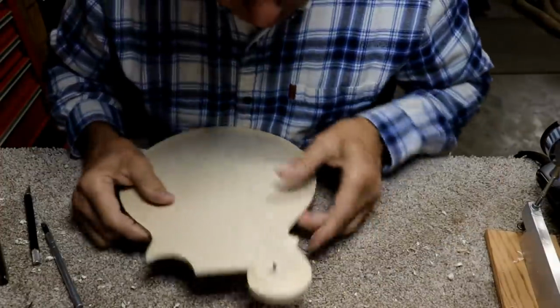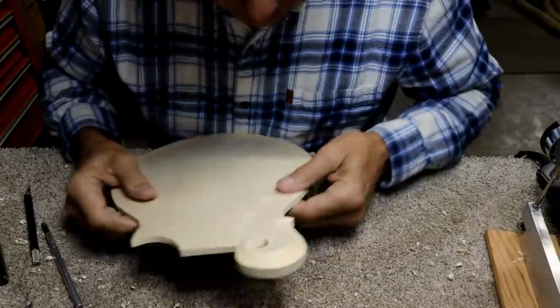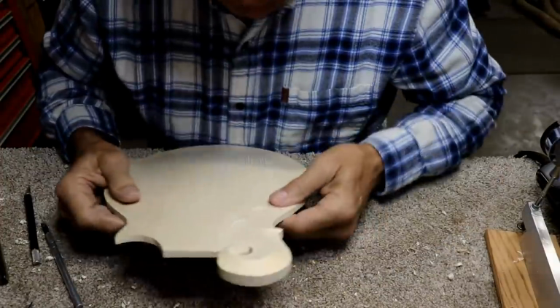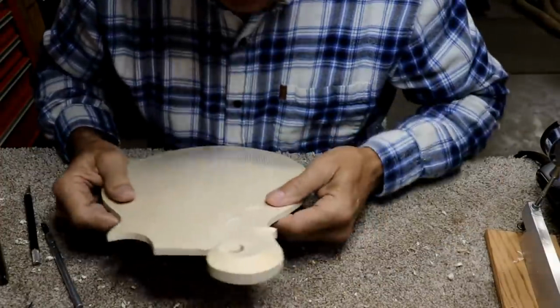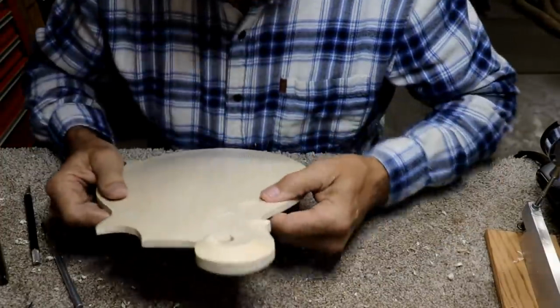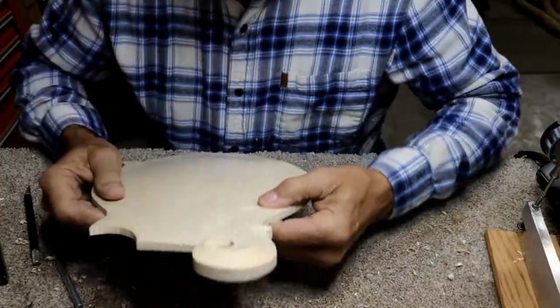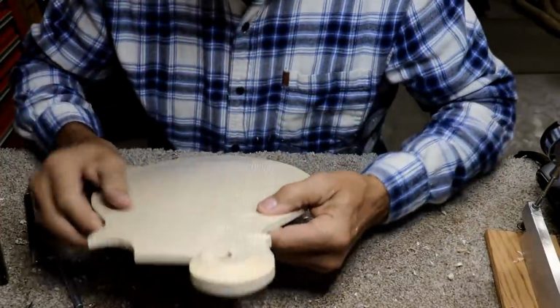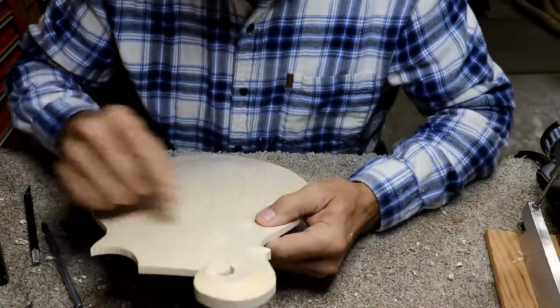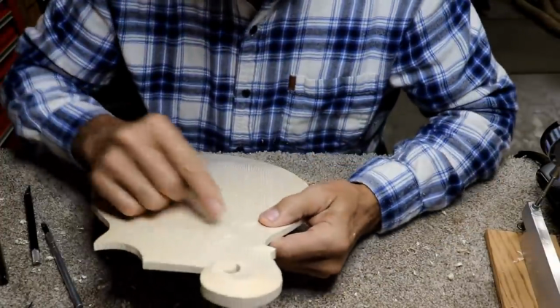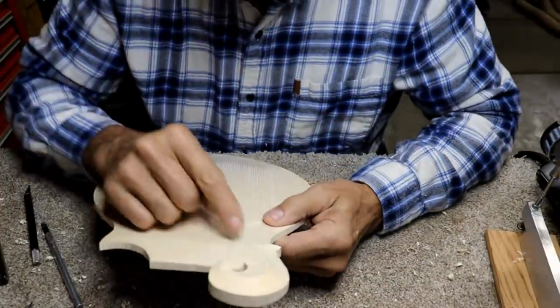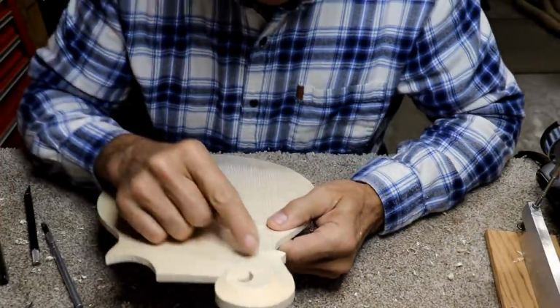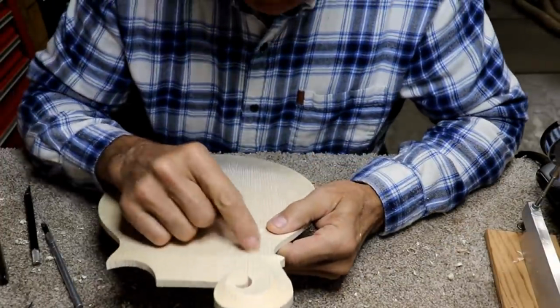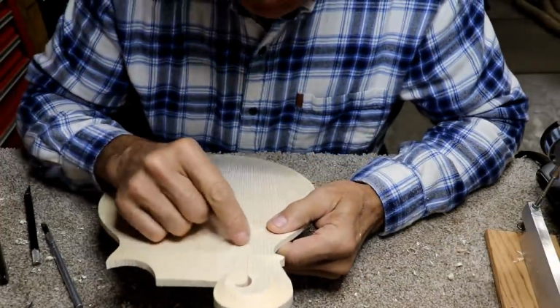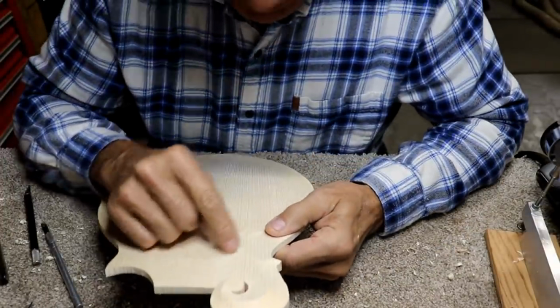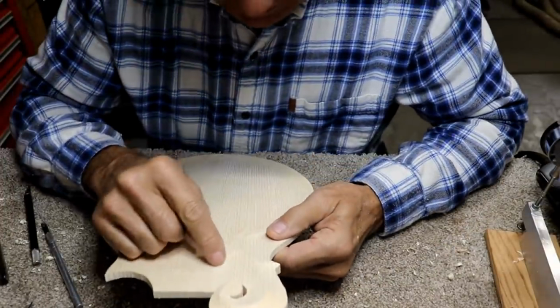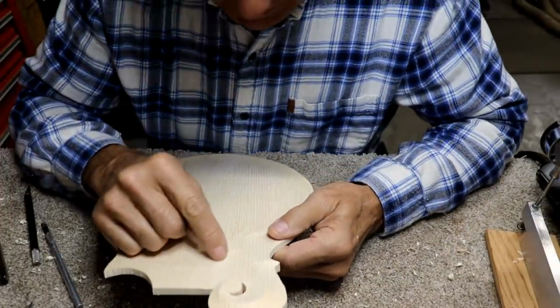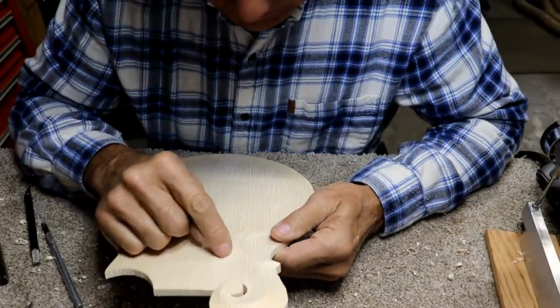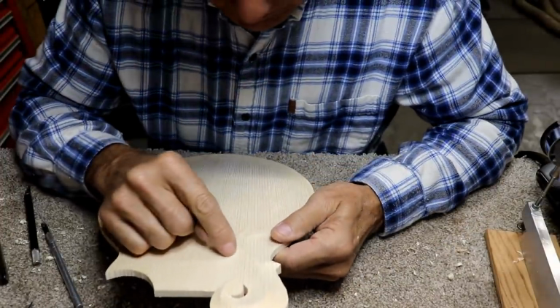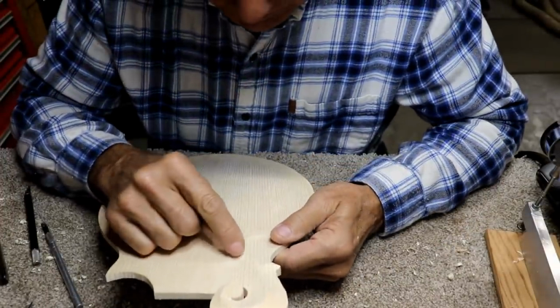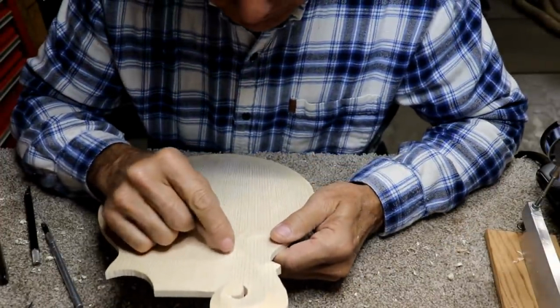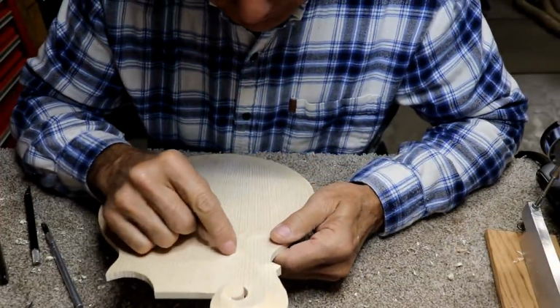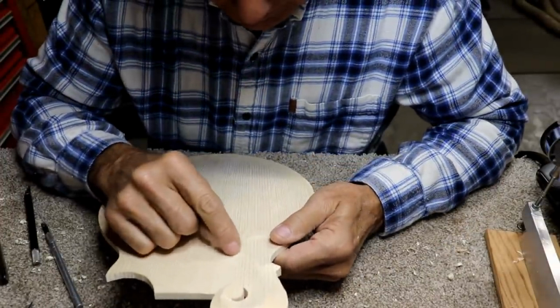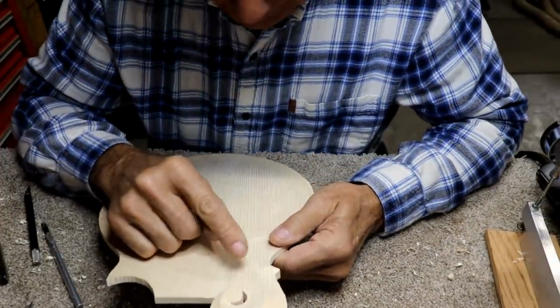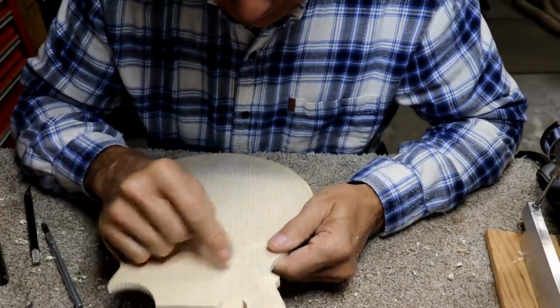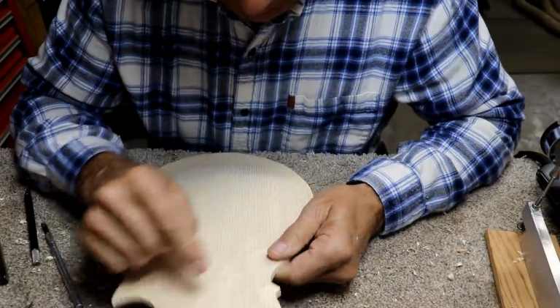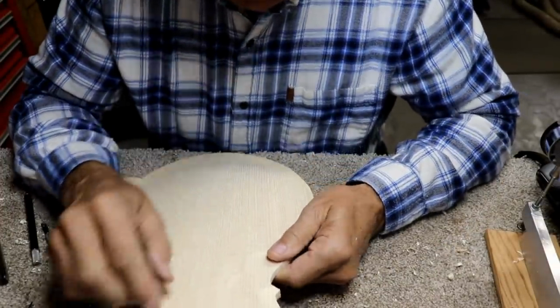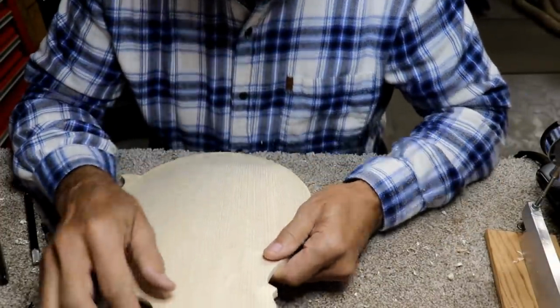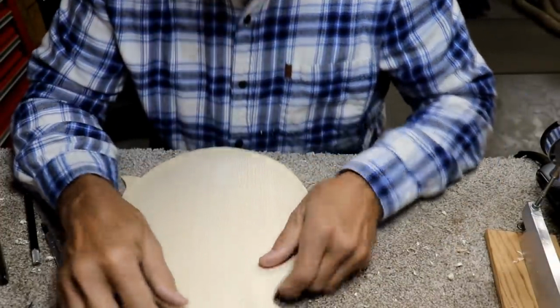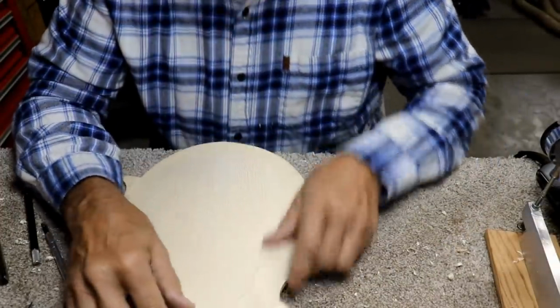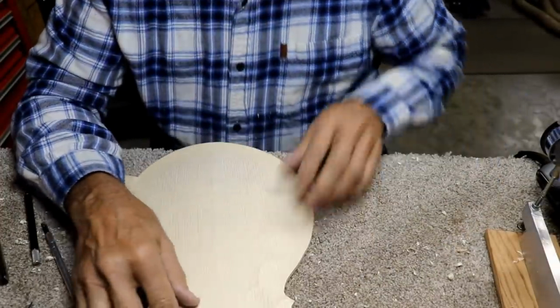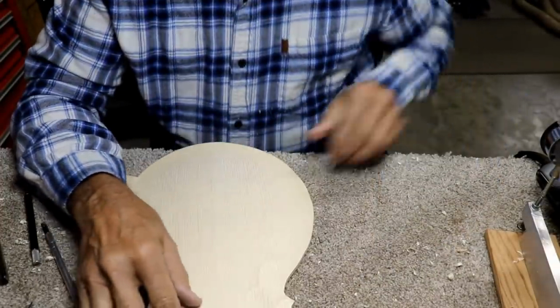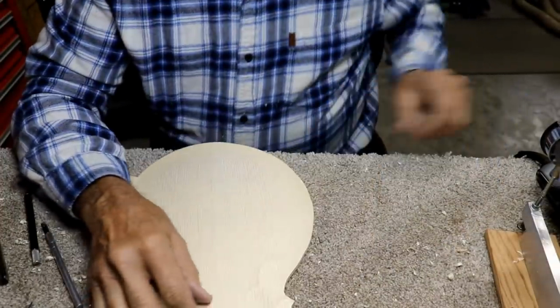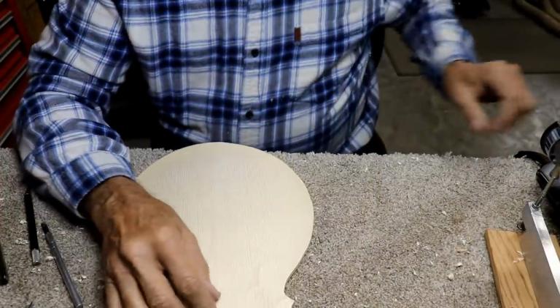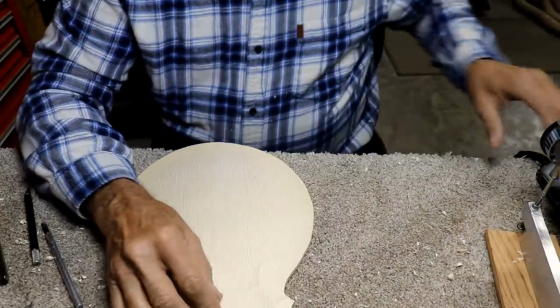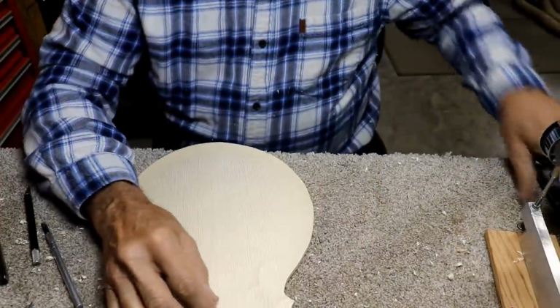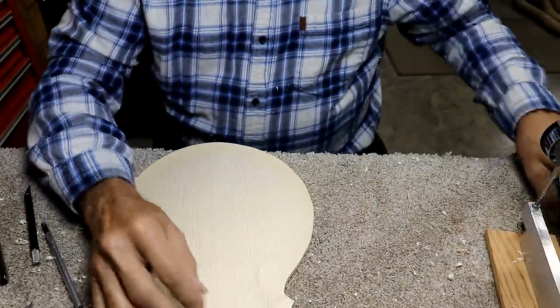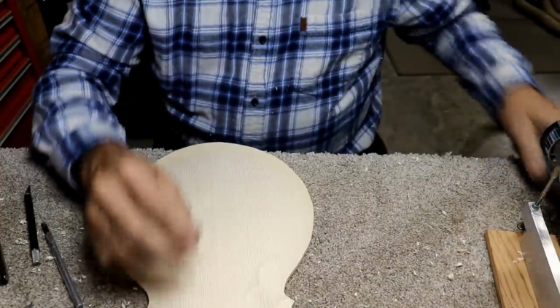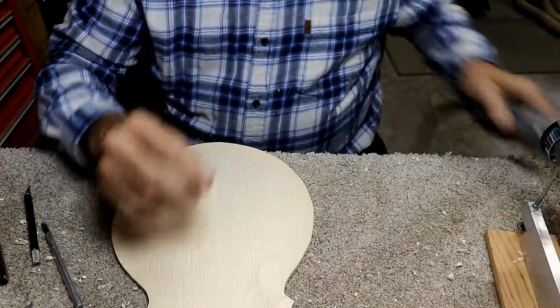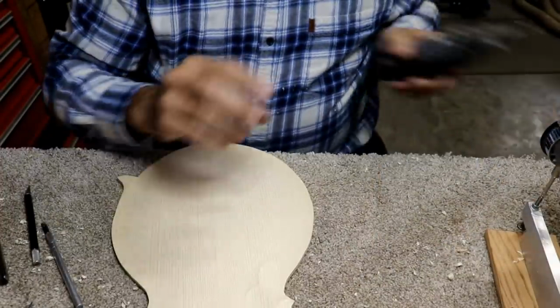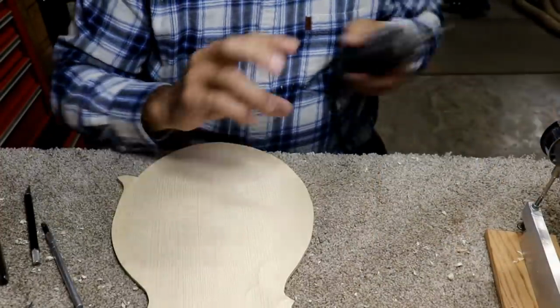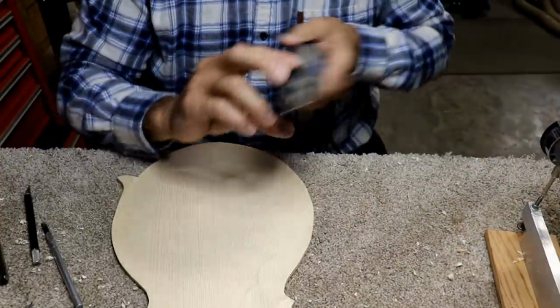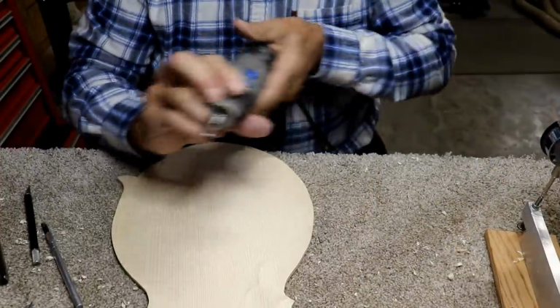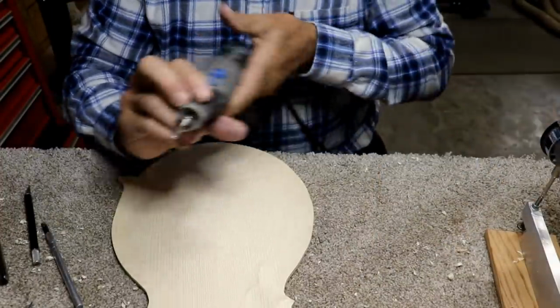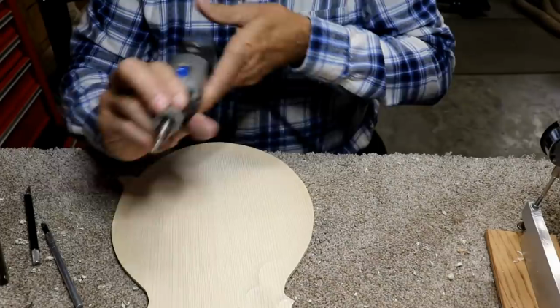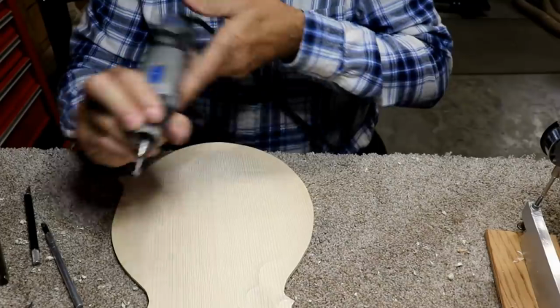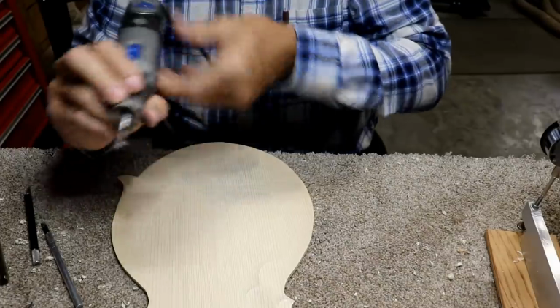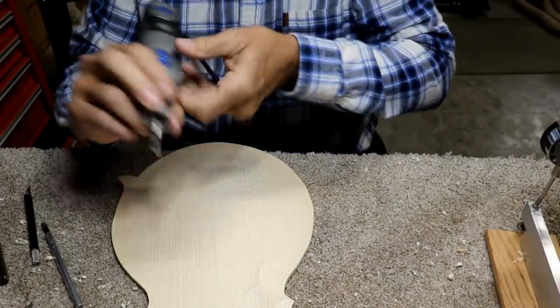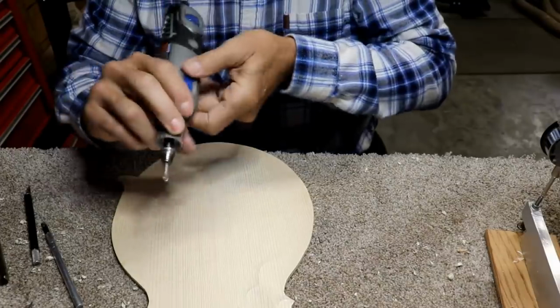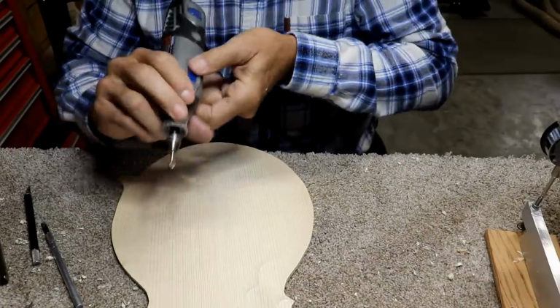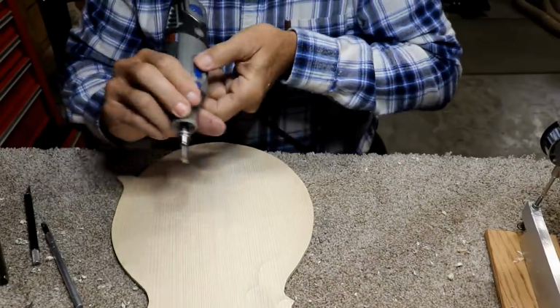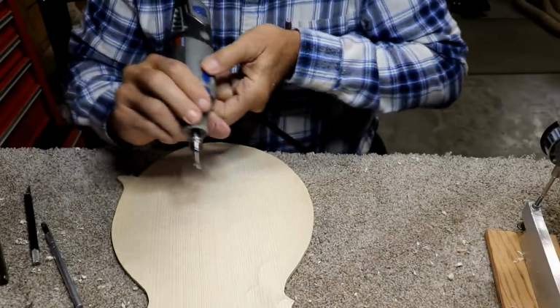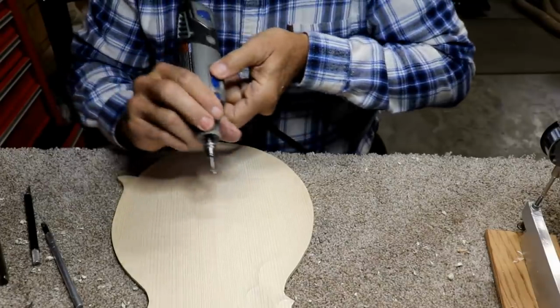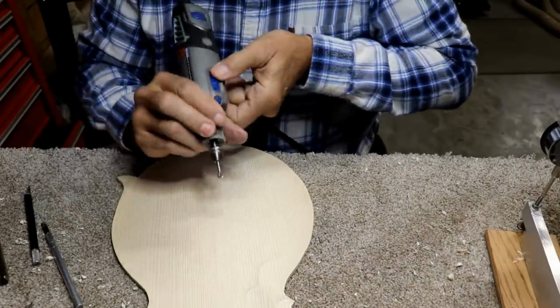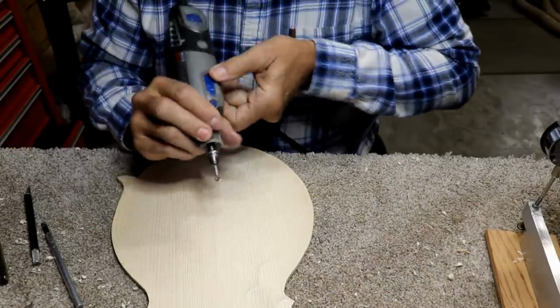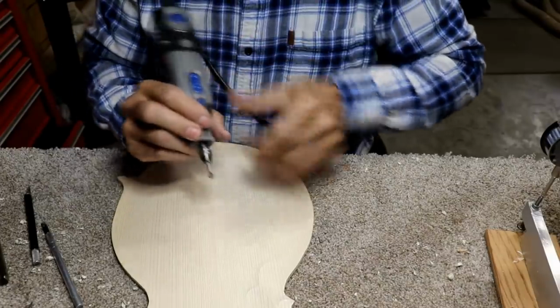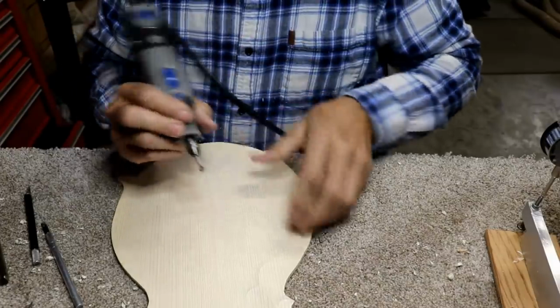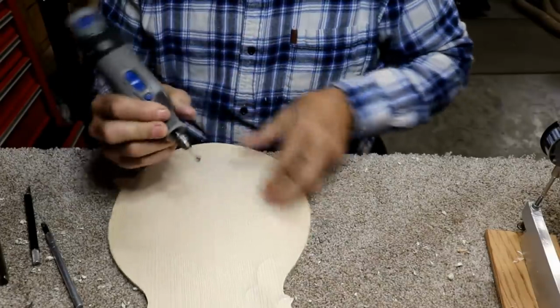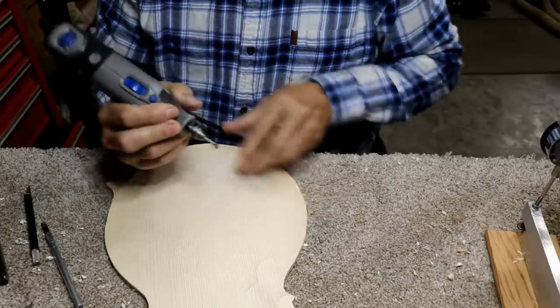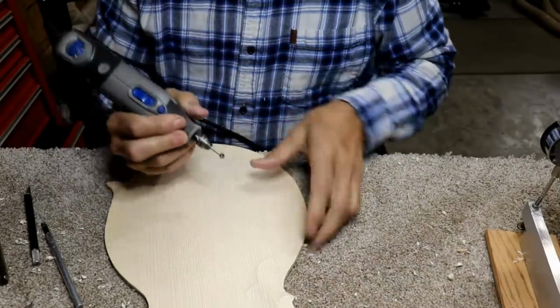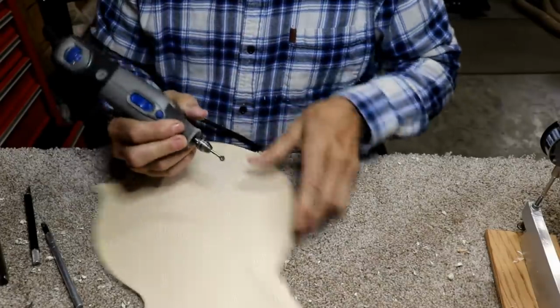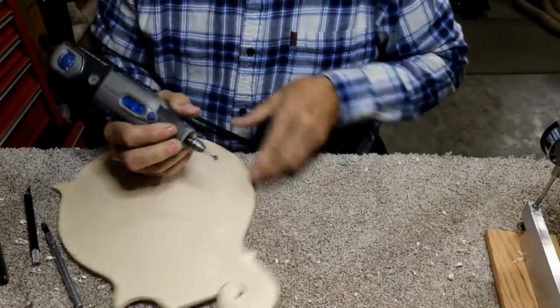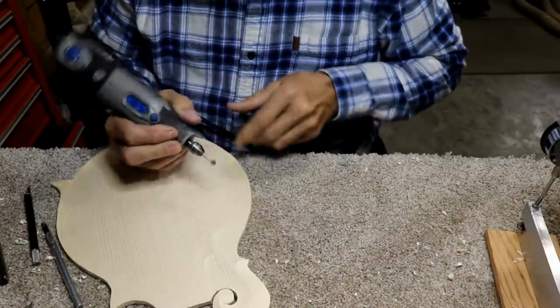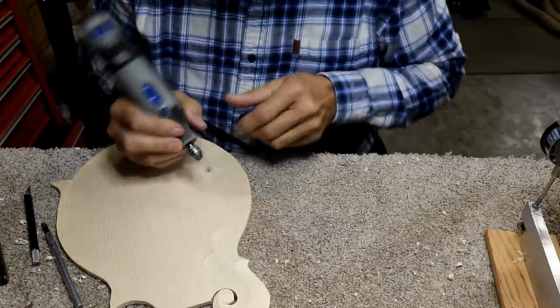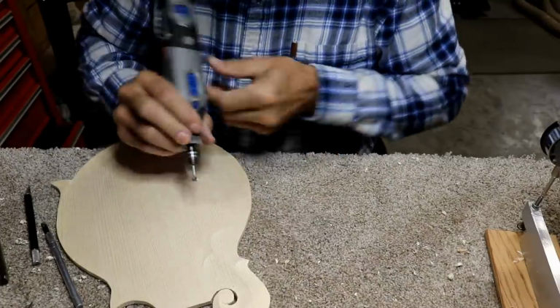I'm not real happy with the way this one turned out — it's gotten kind of sharp. I'm going to see if I can find a way to round it back out.